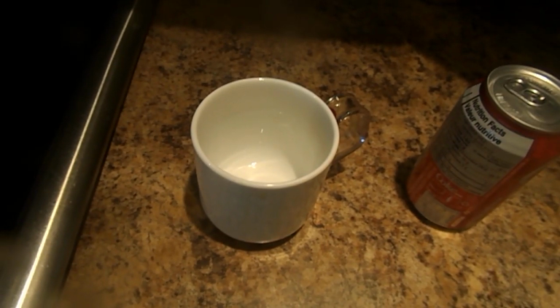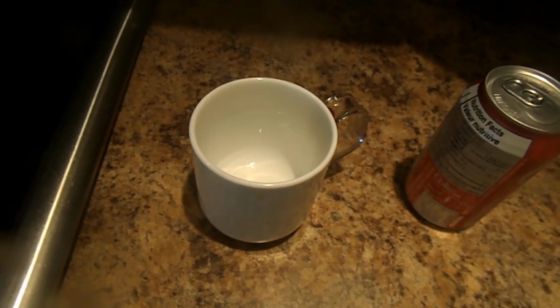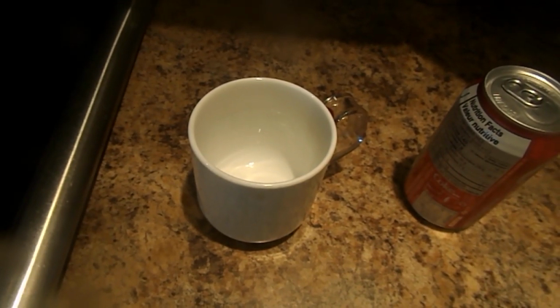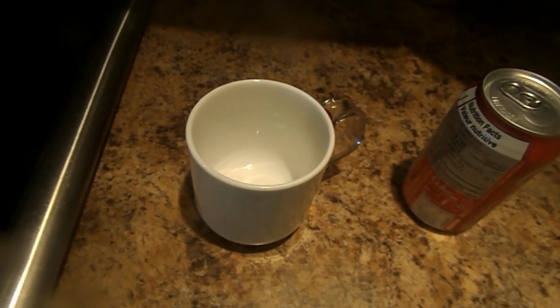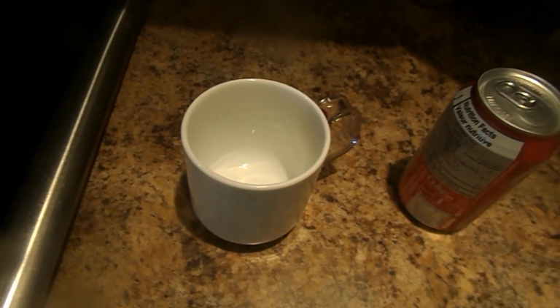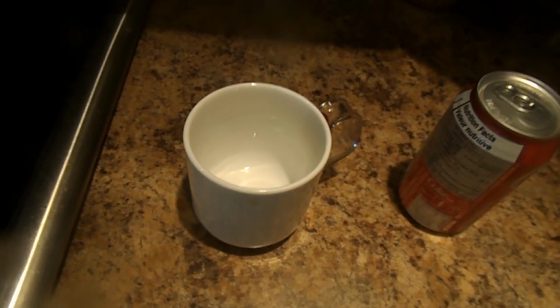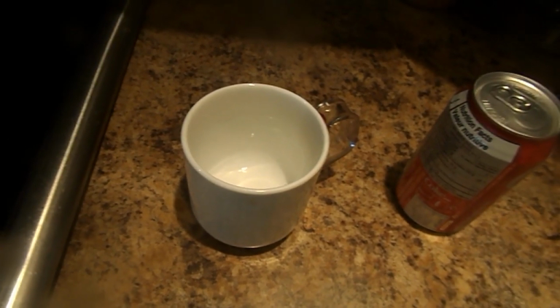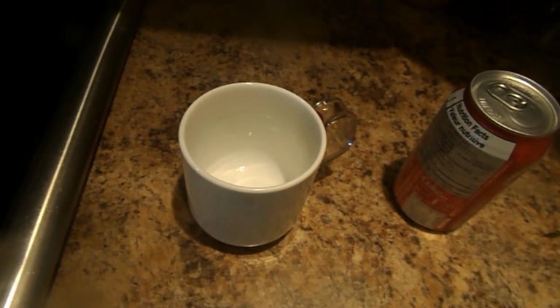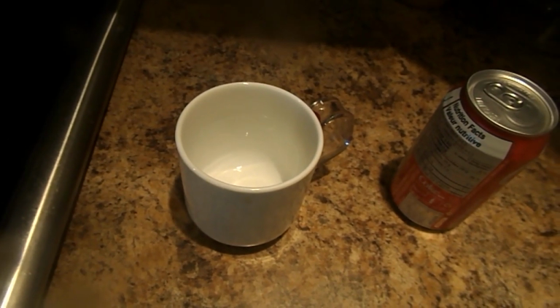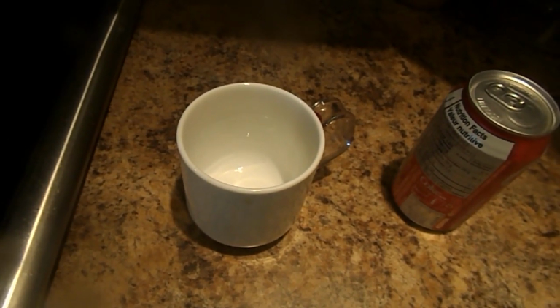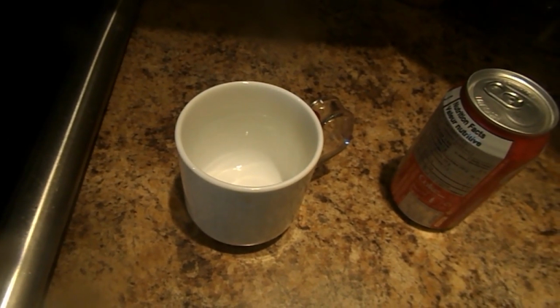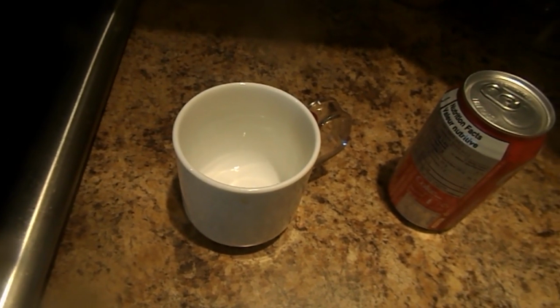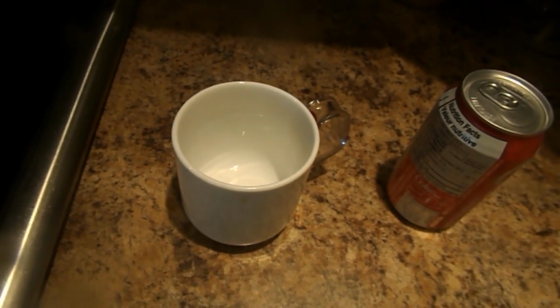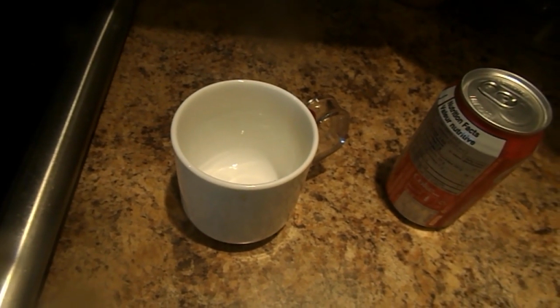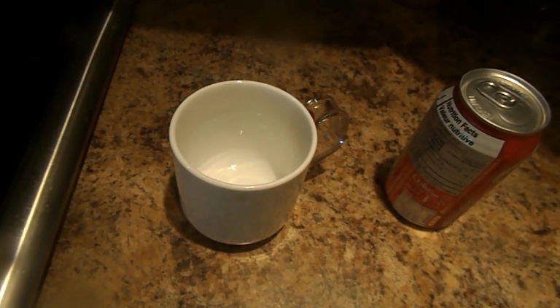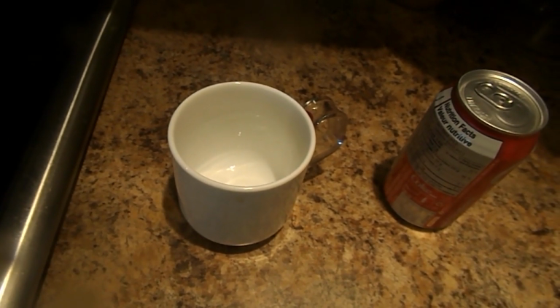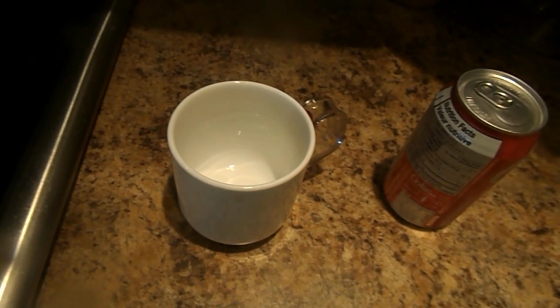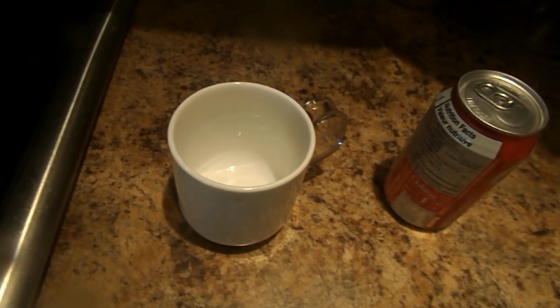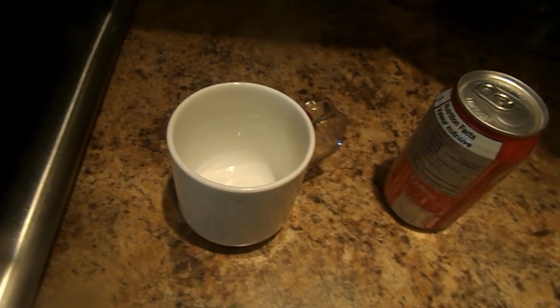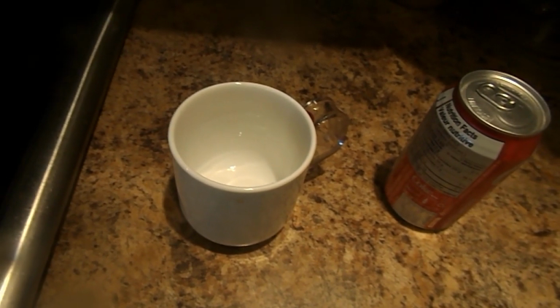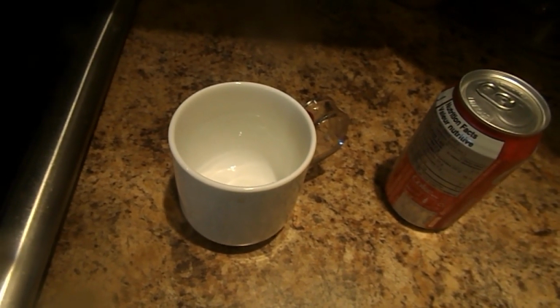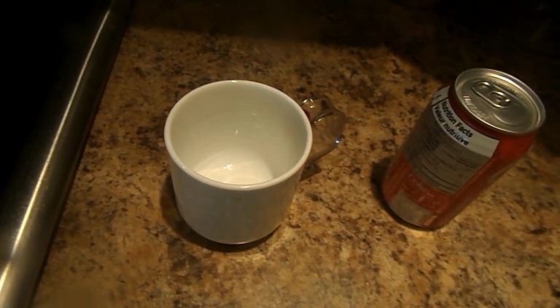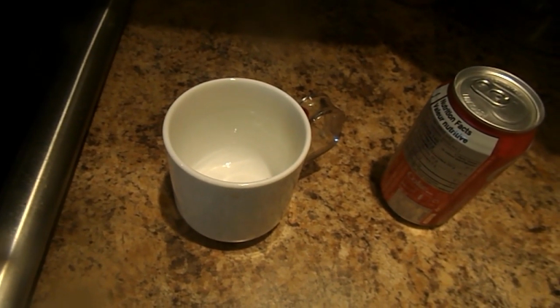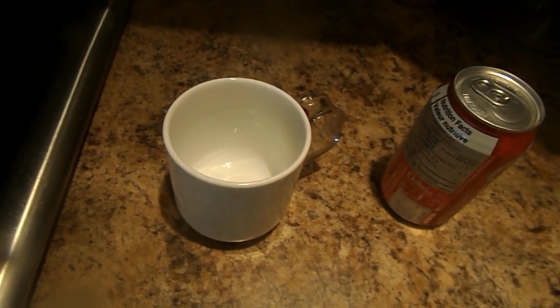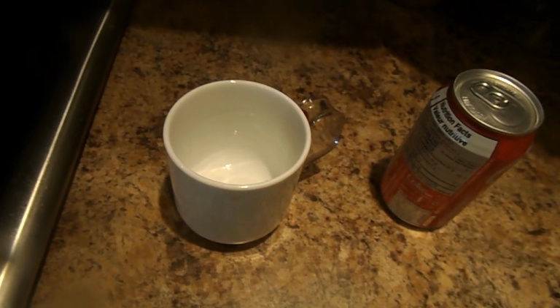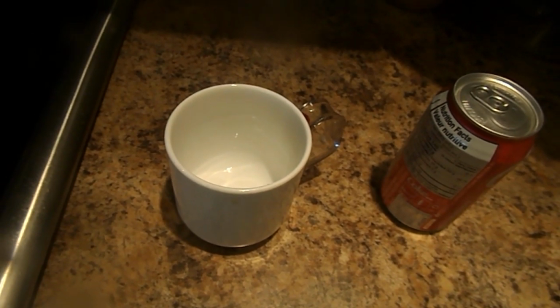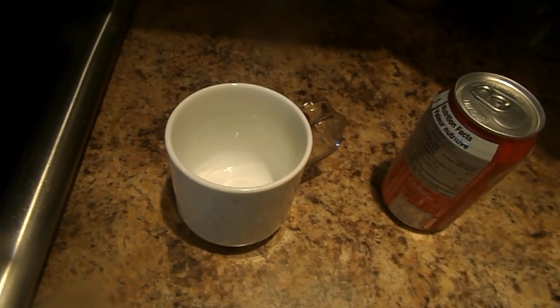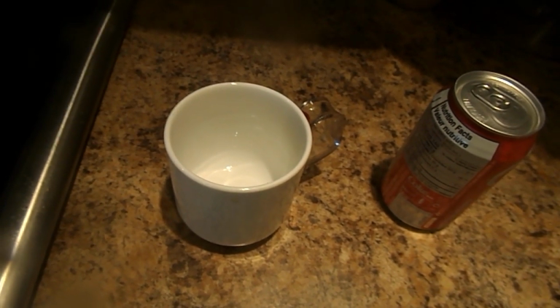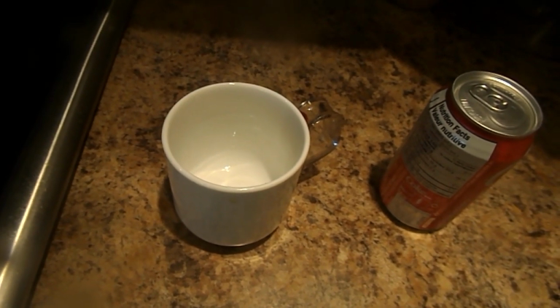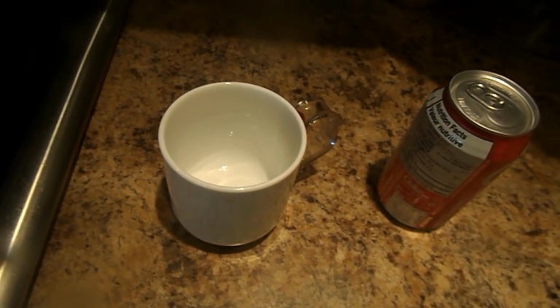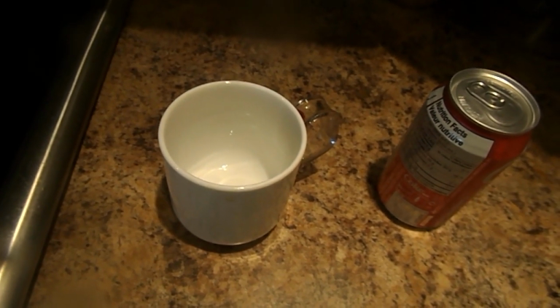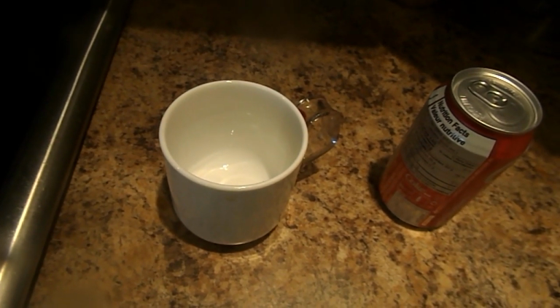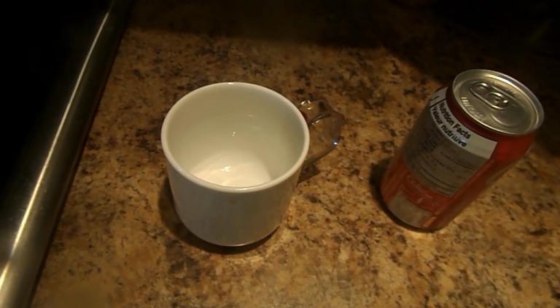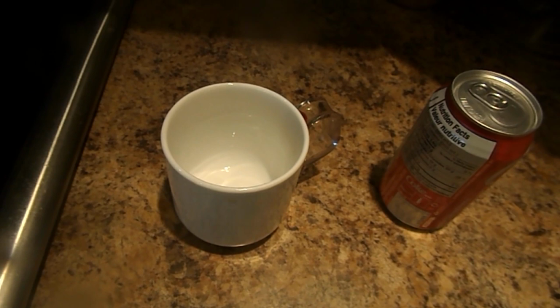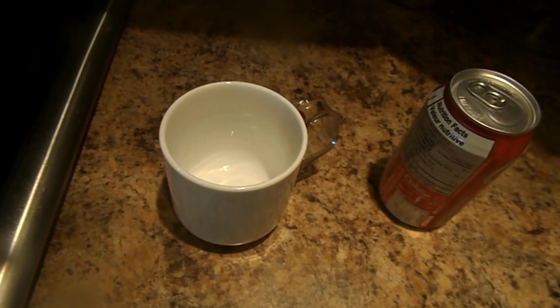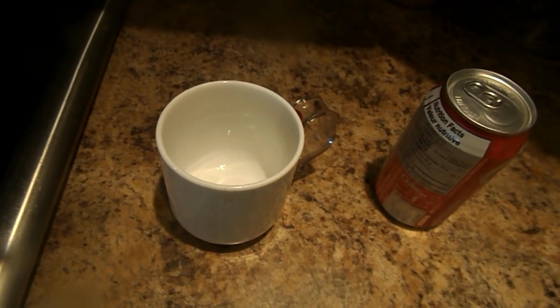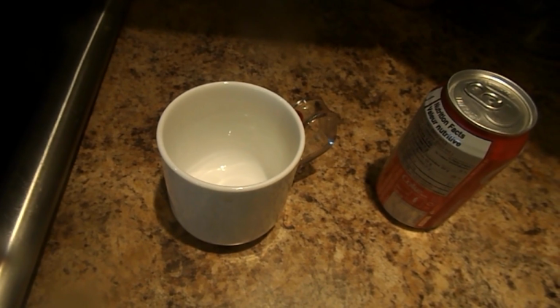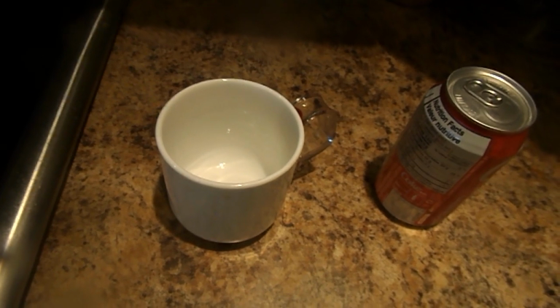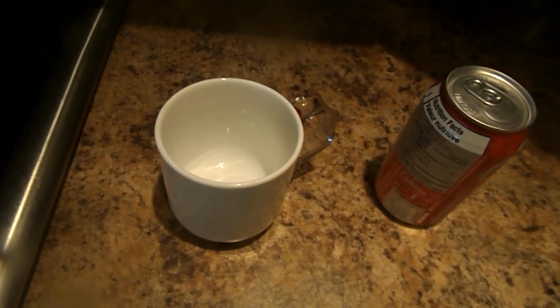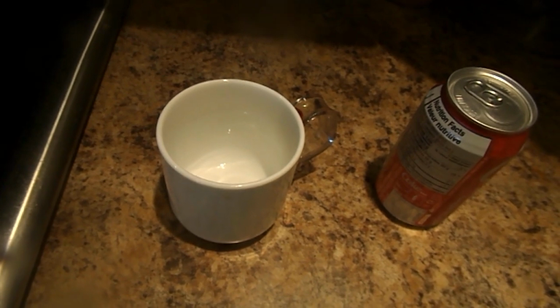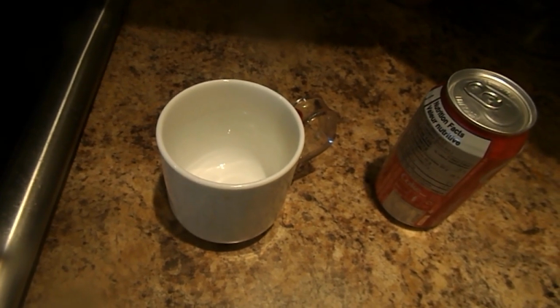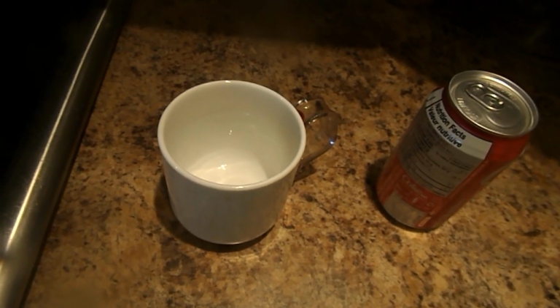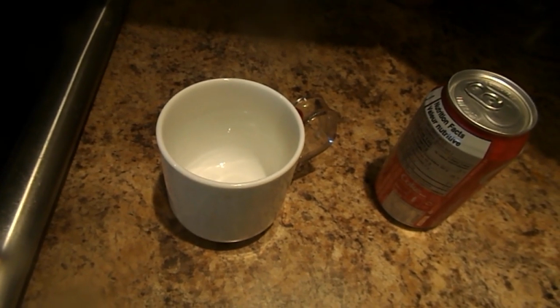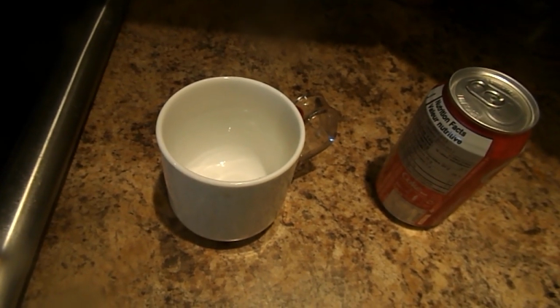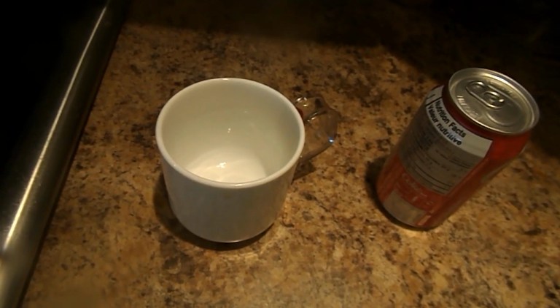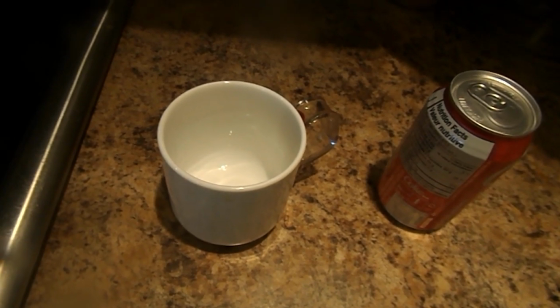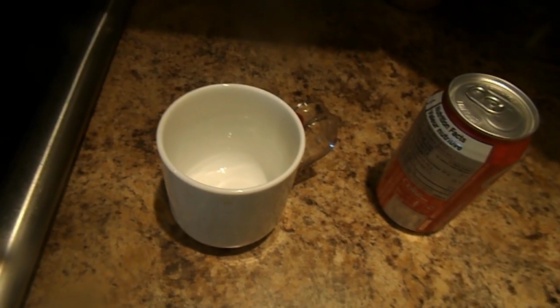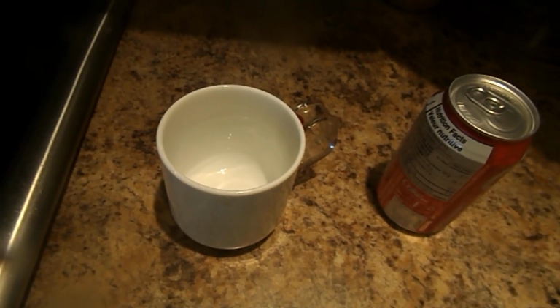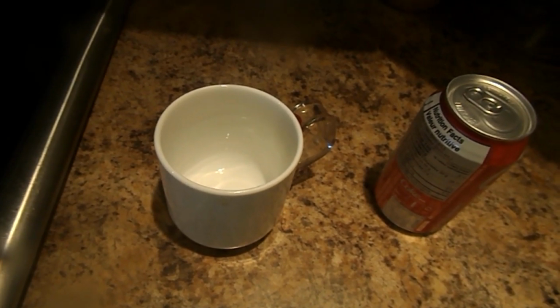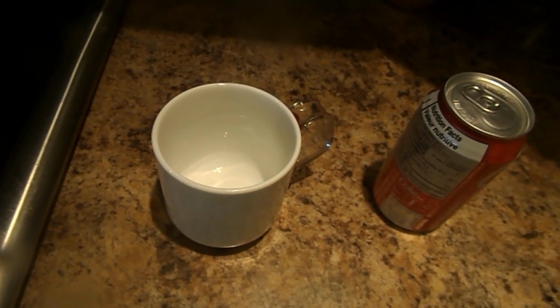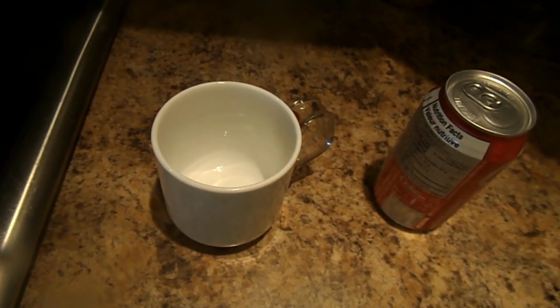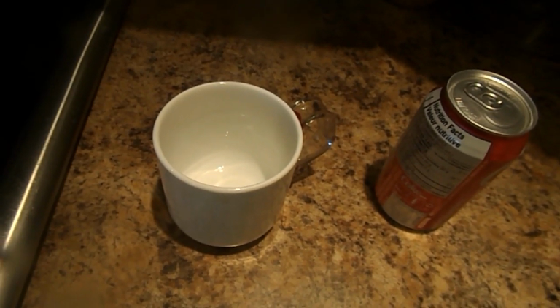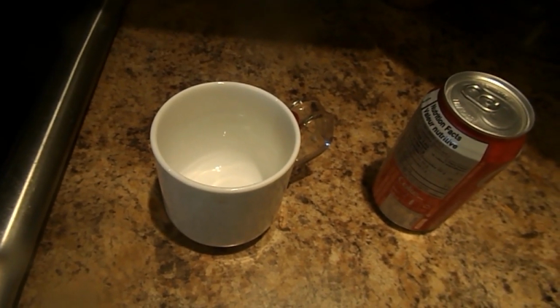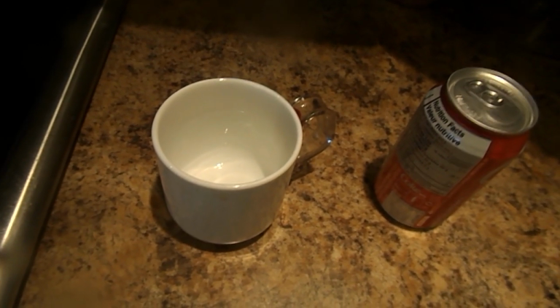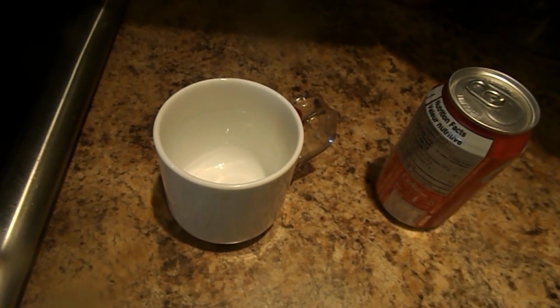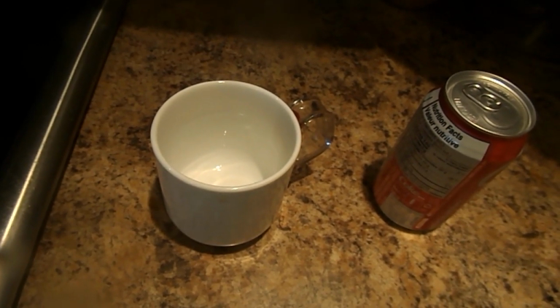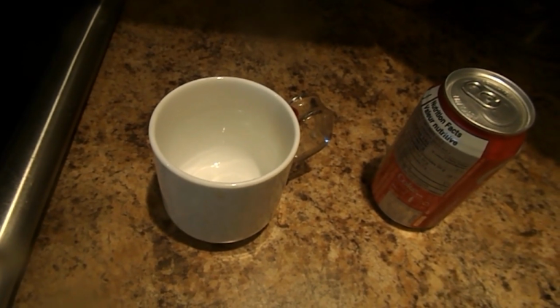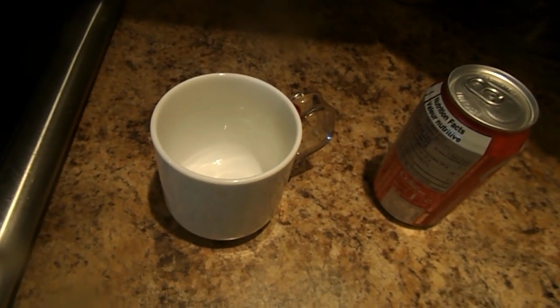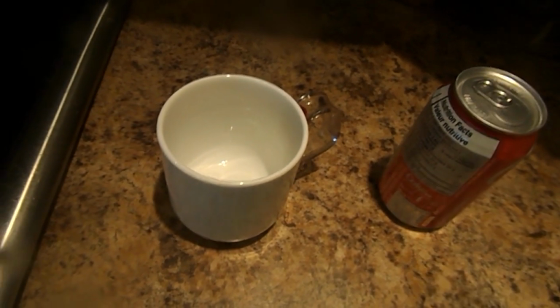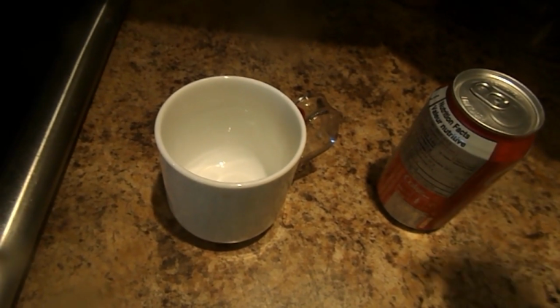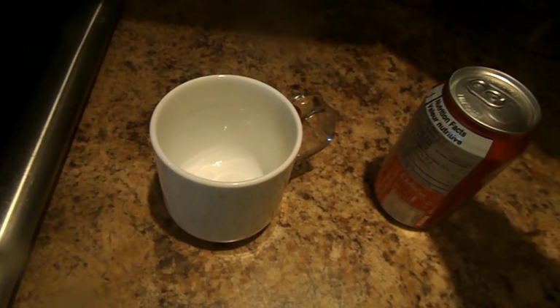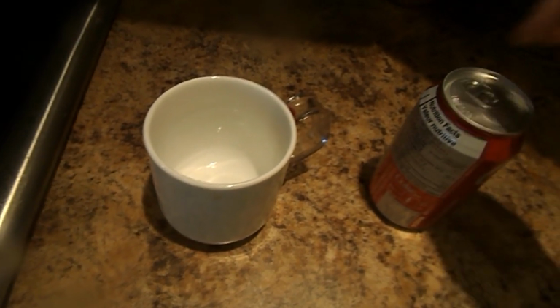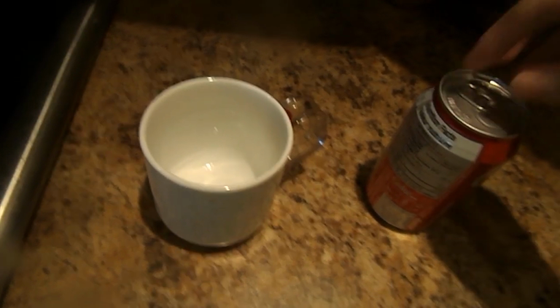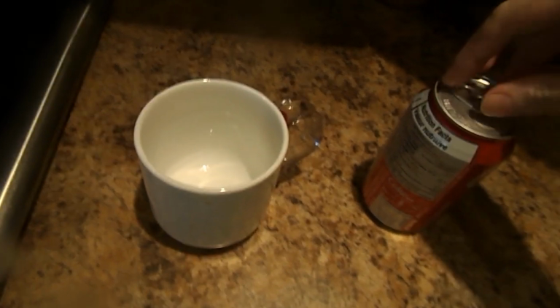Hello and welcome to a drink show. This is called how I make Coca-Cola coffee.